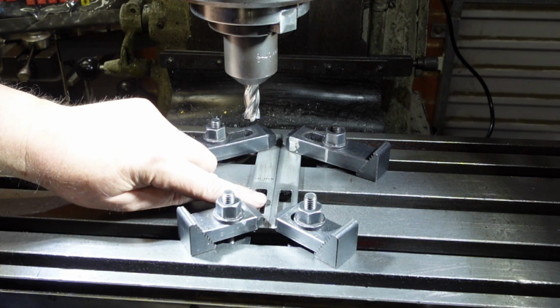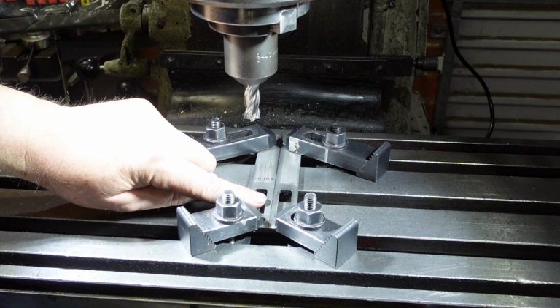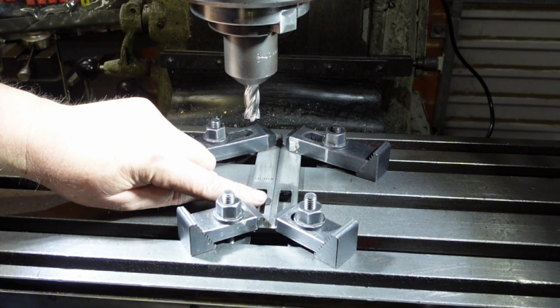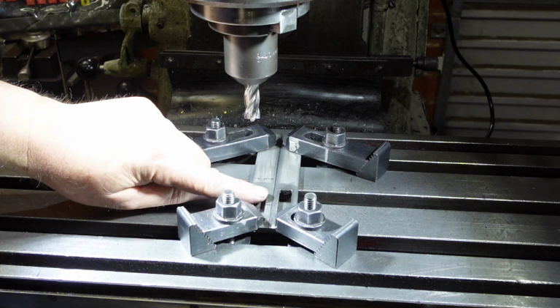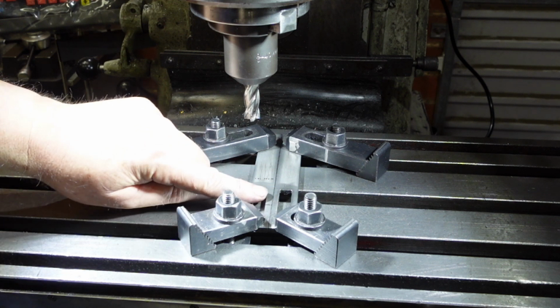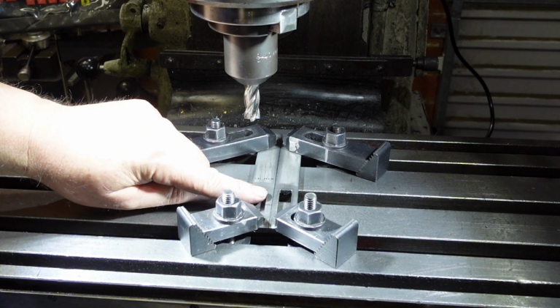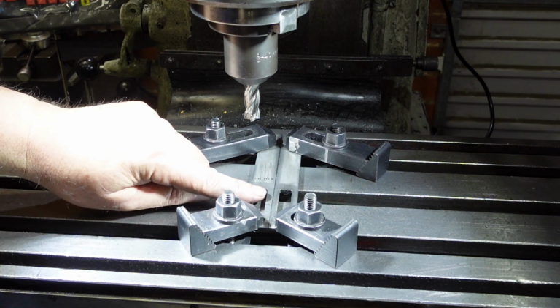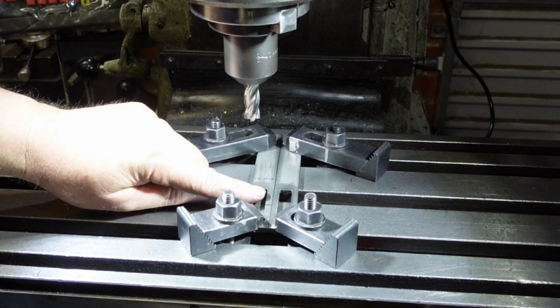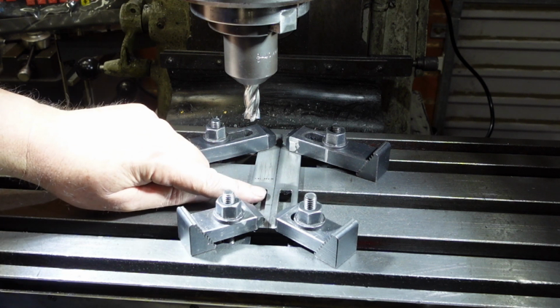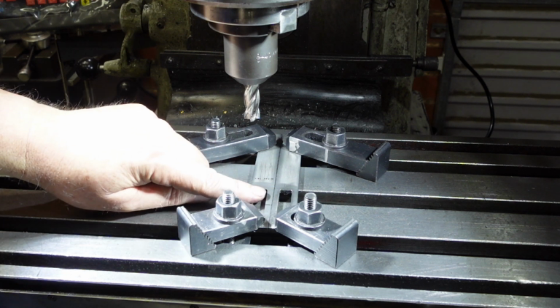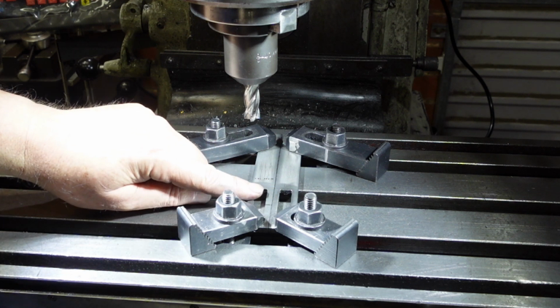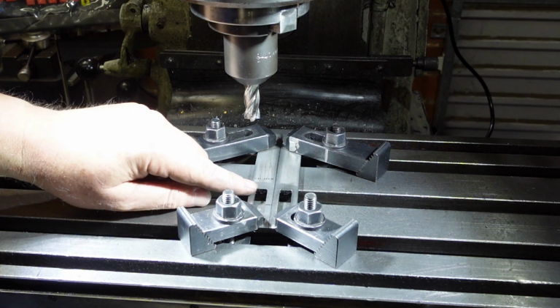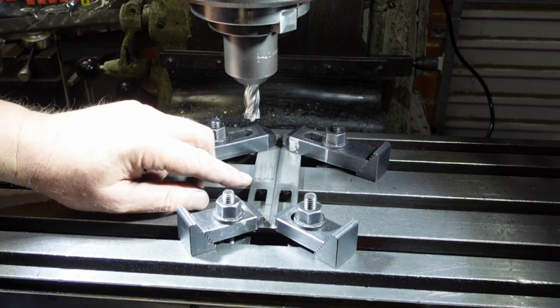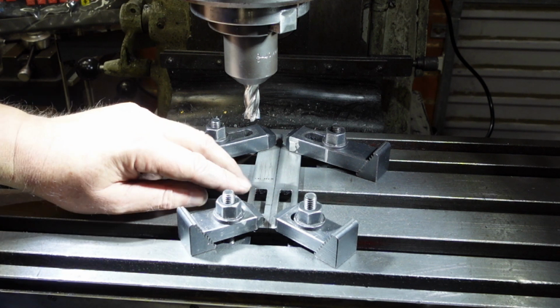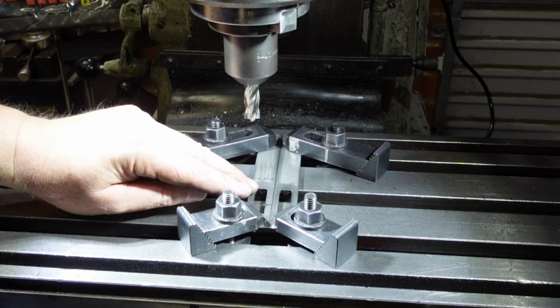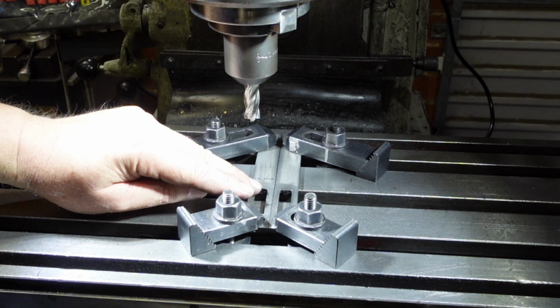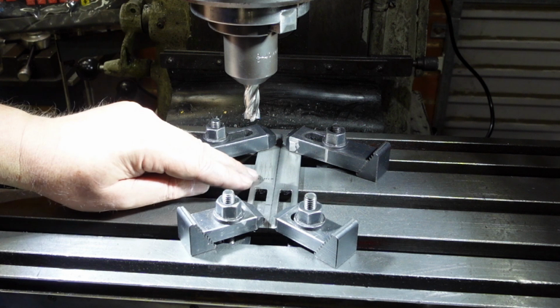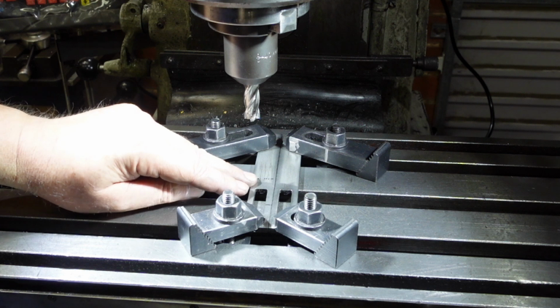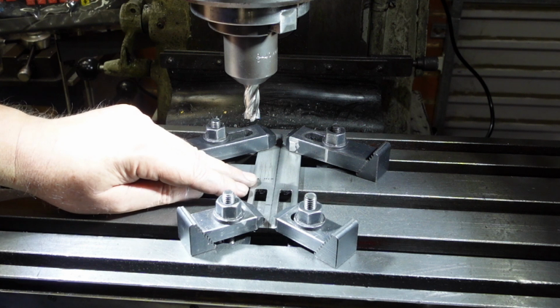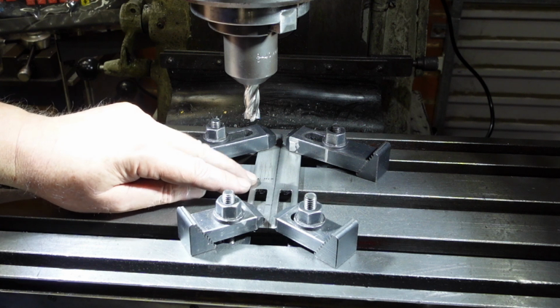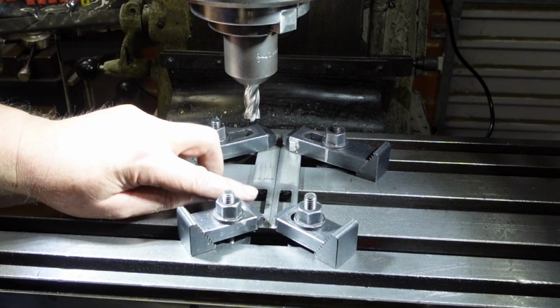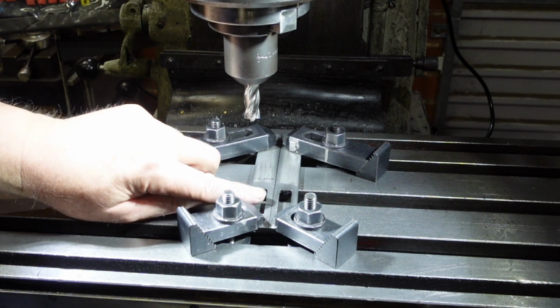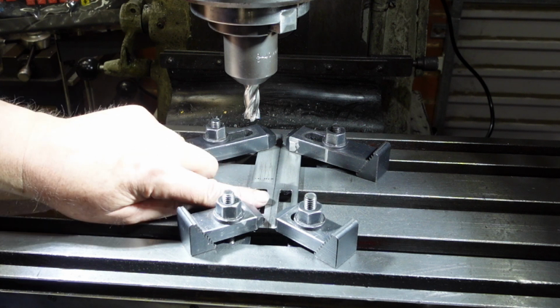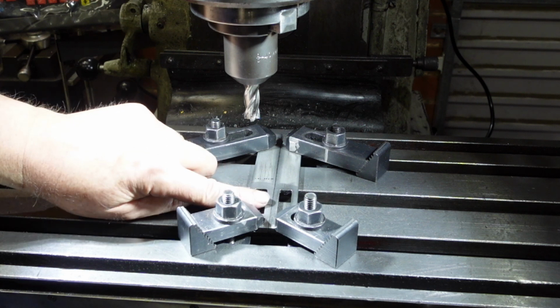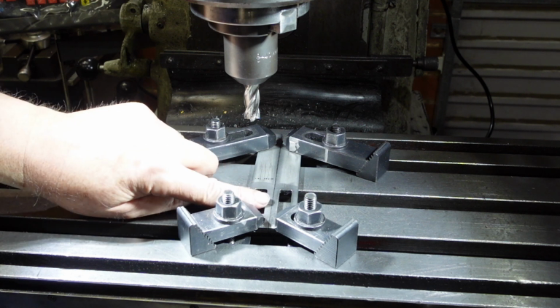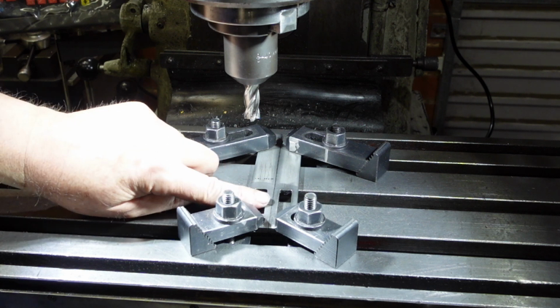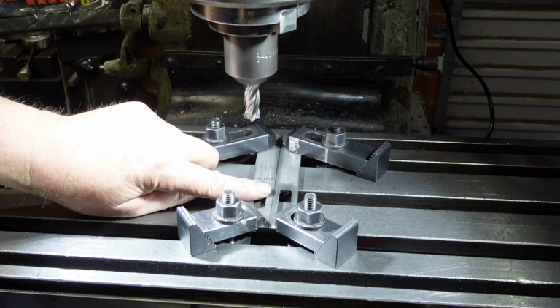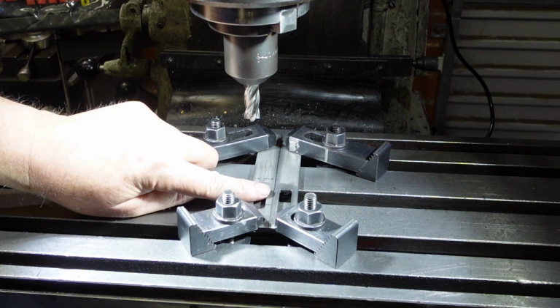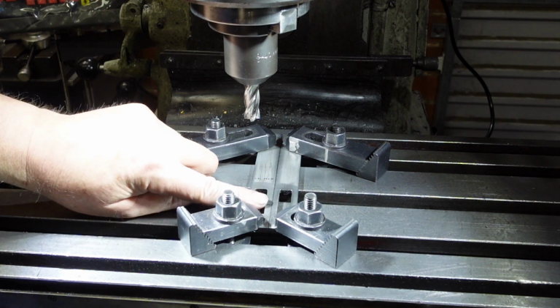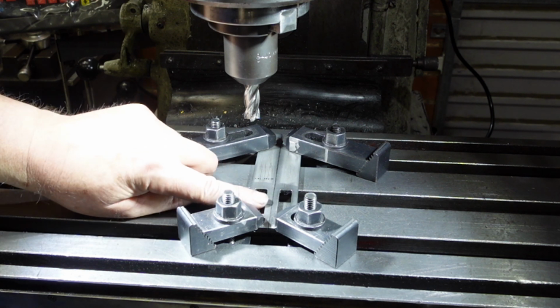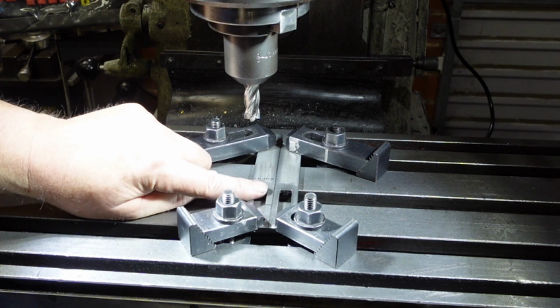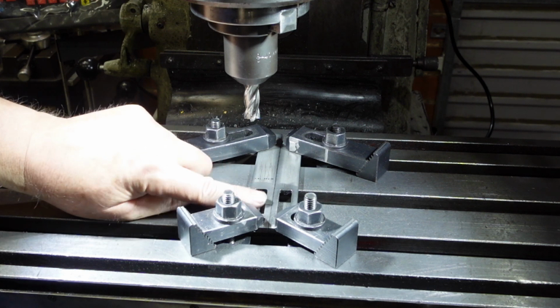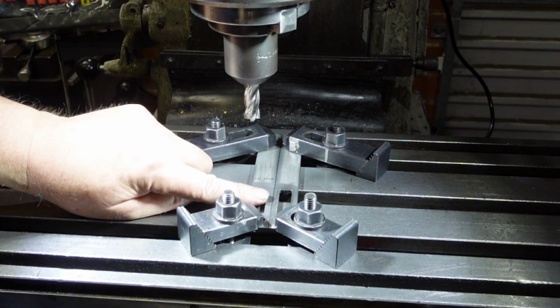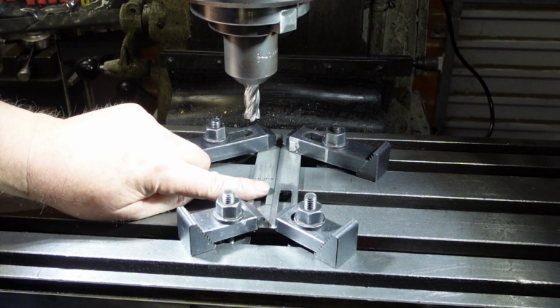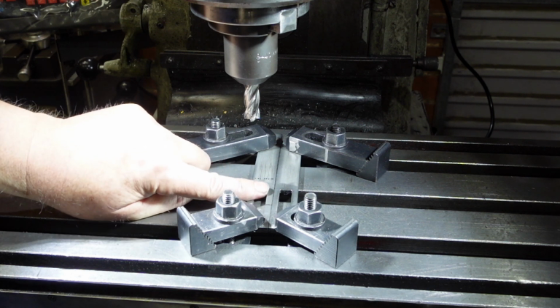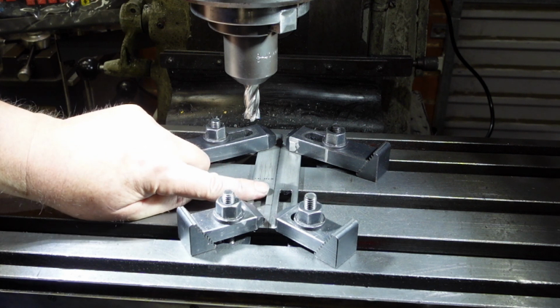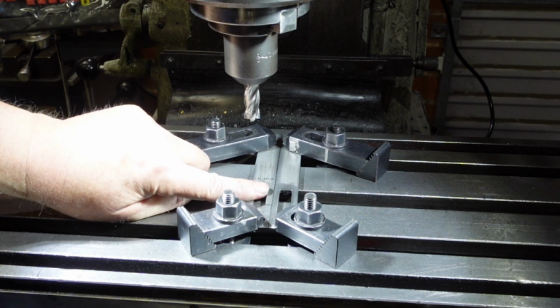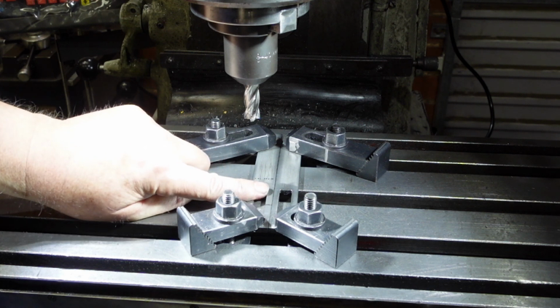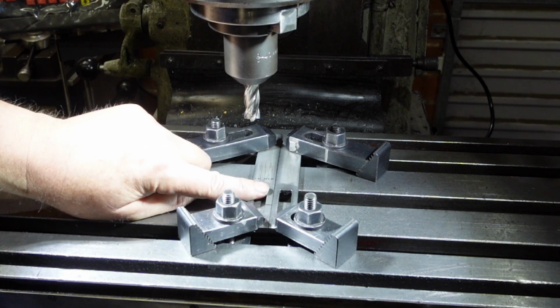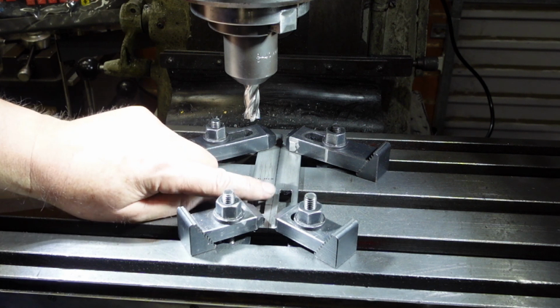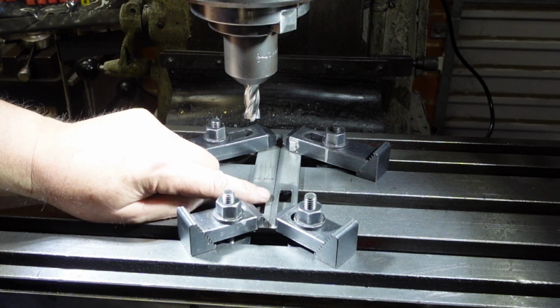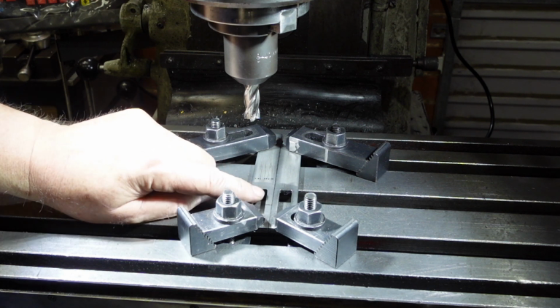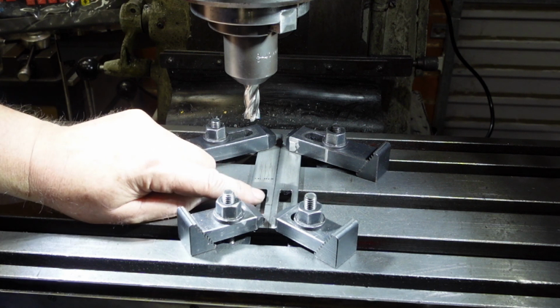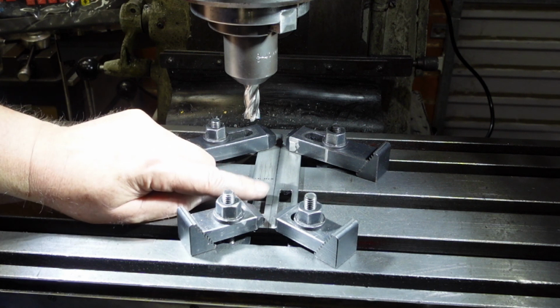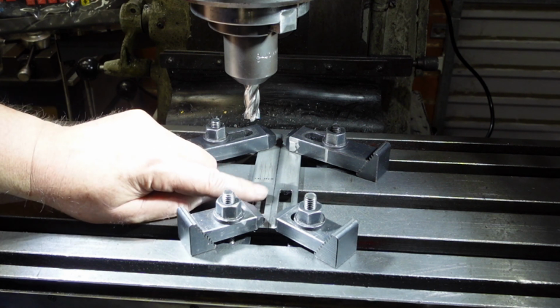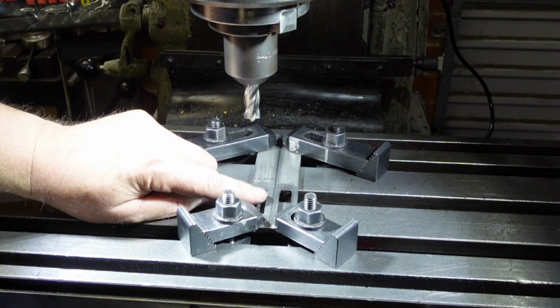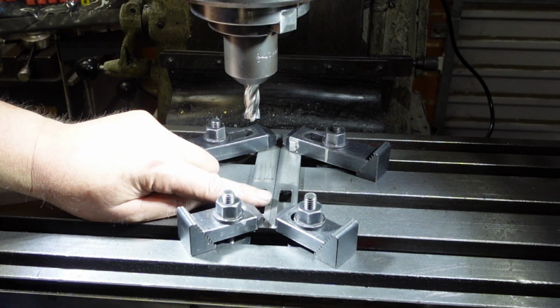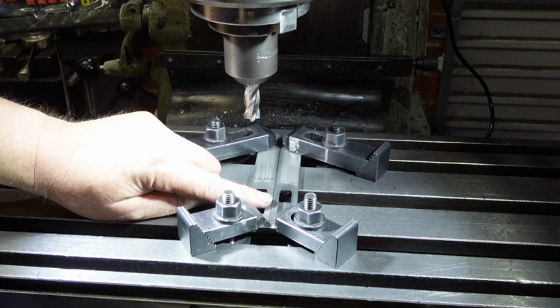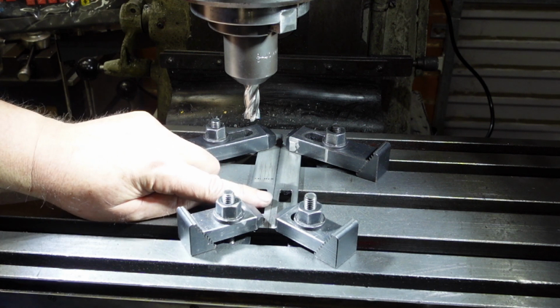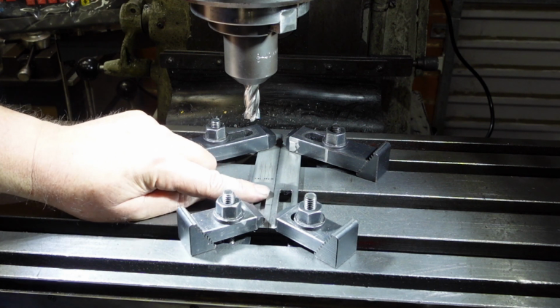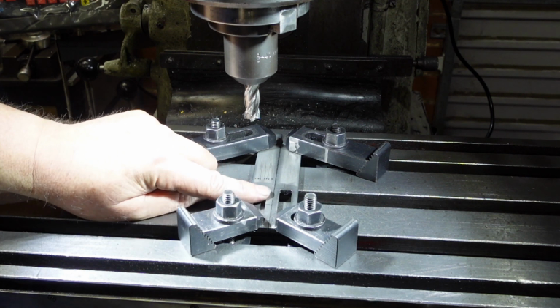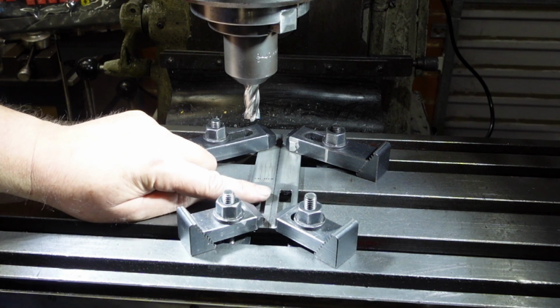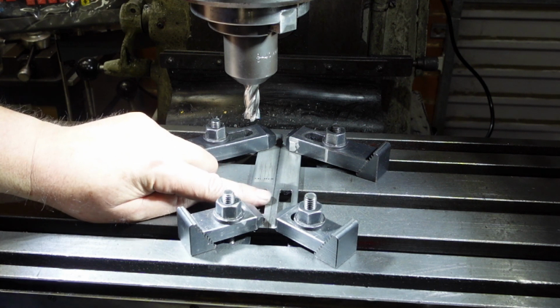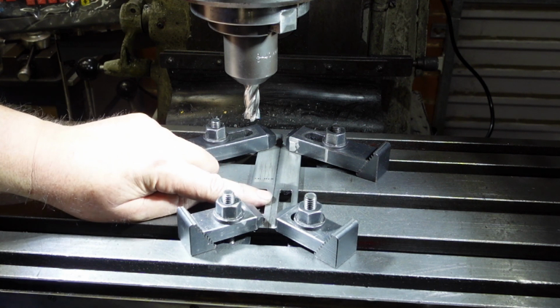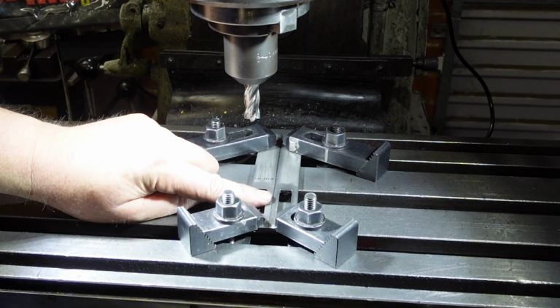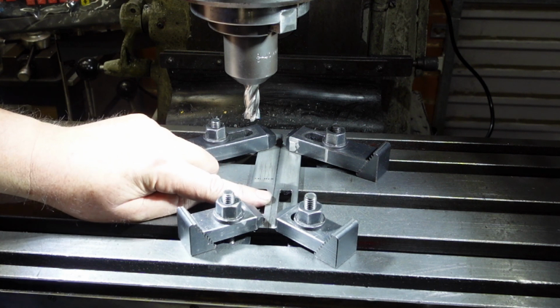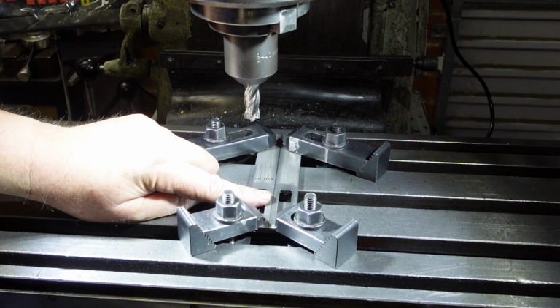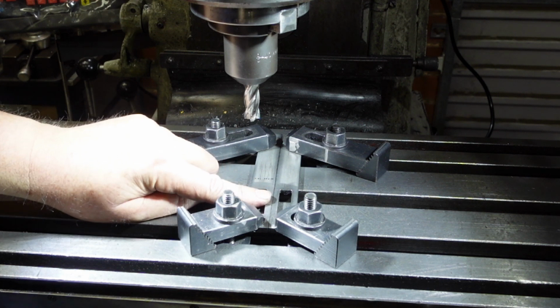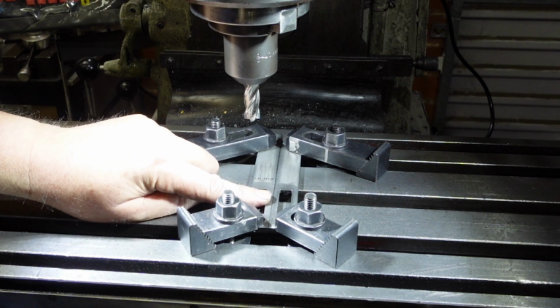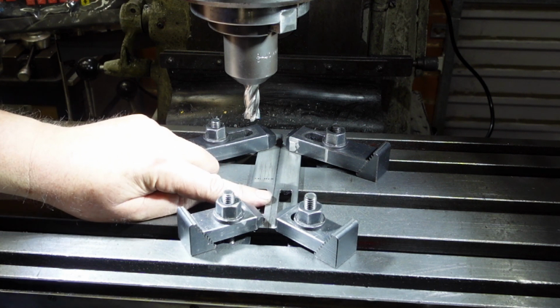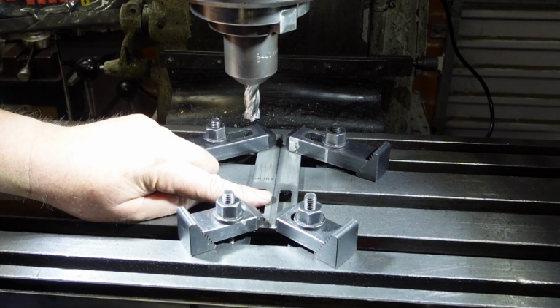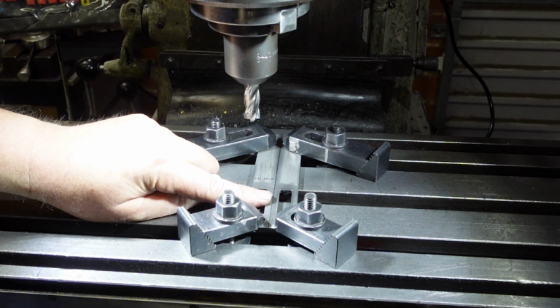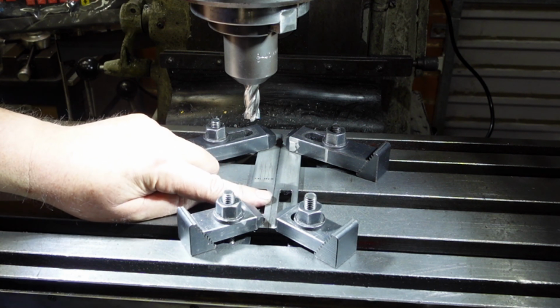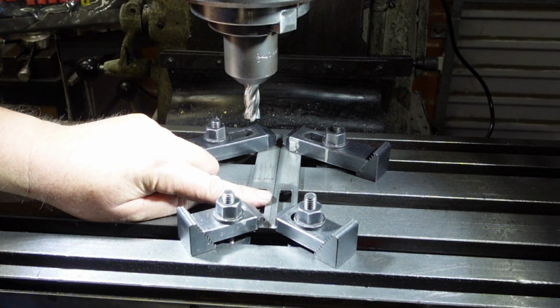So in use, the rule will sit in there, and there will be a little slider that sits in this groove, comes up, and traps the rule.